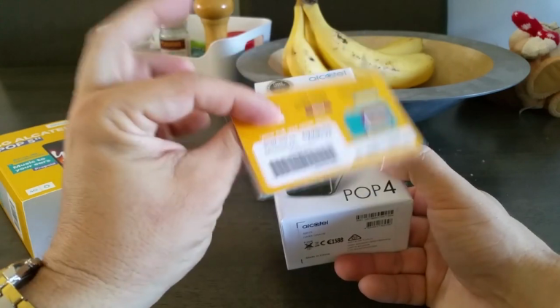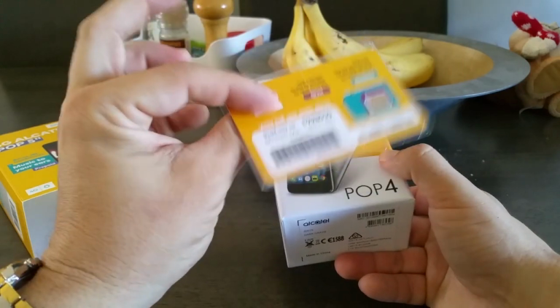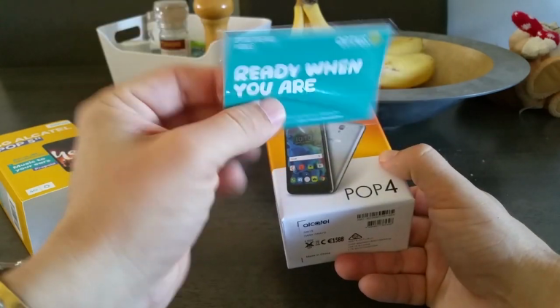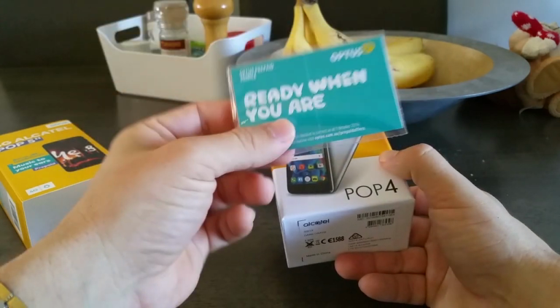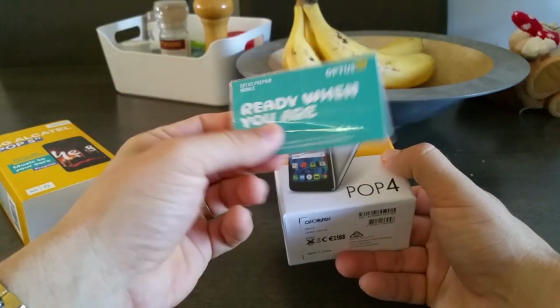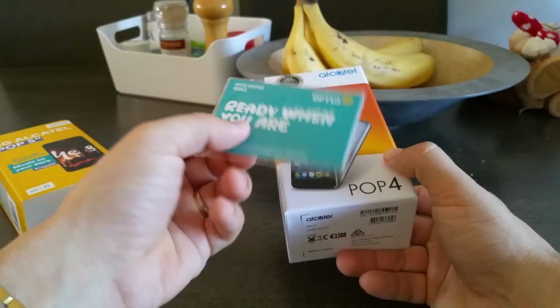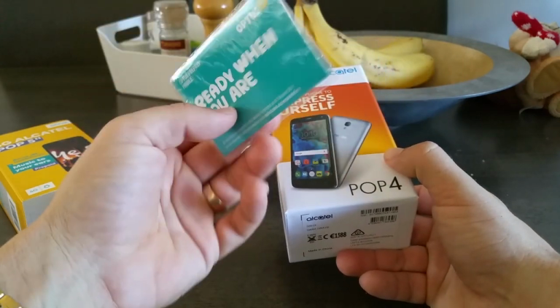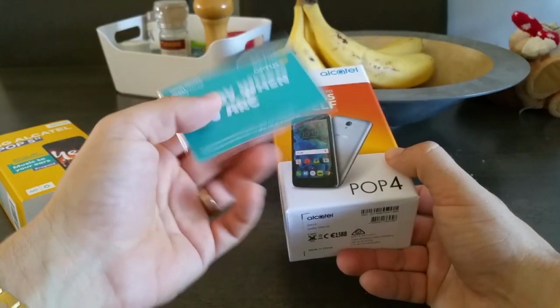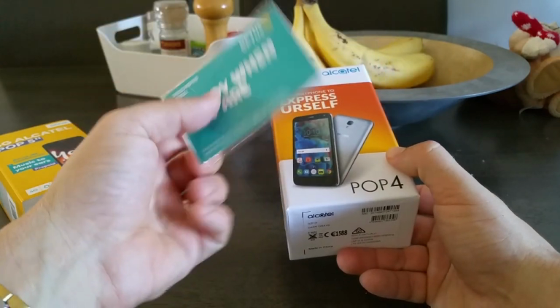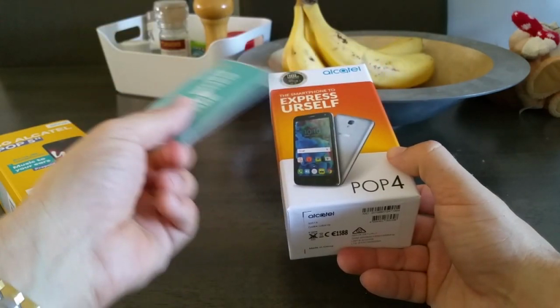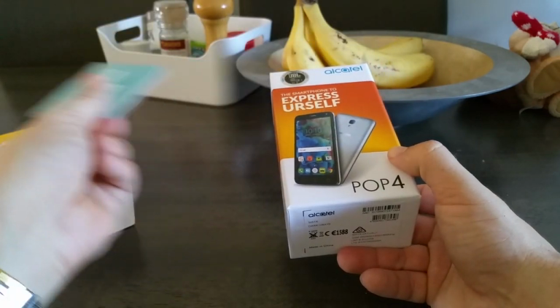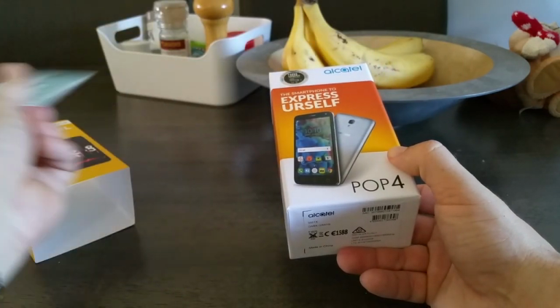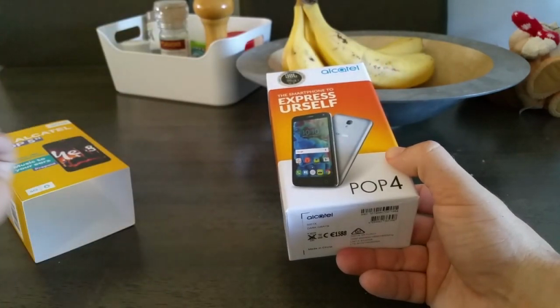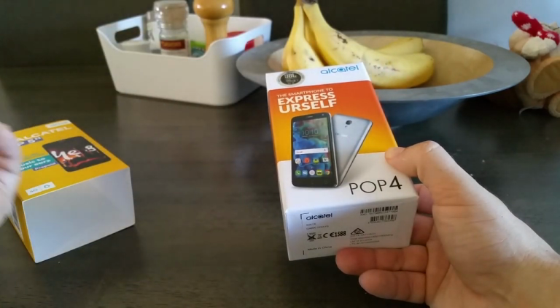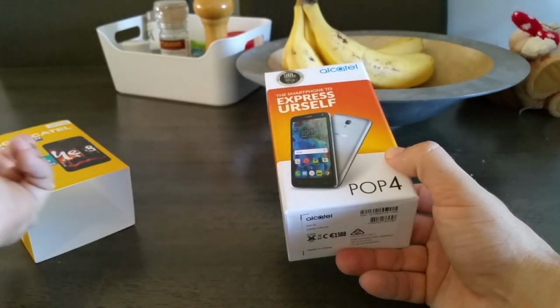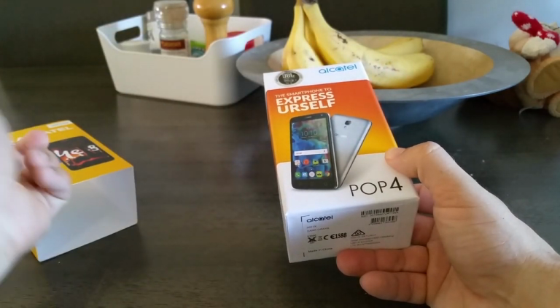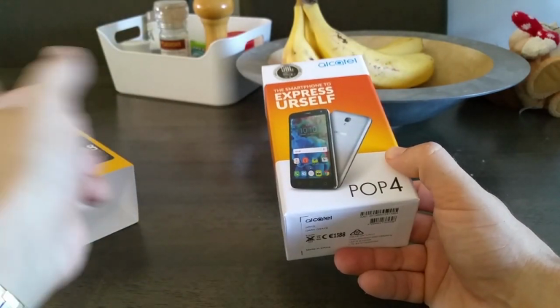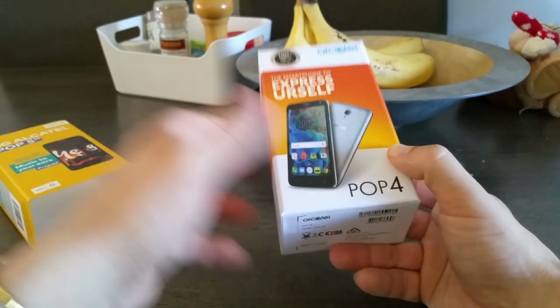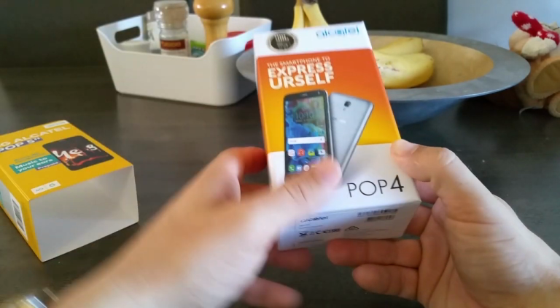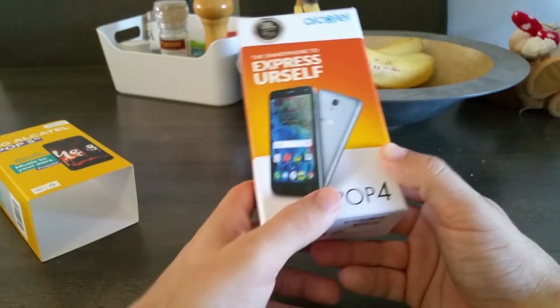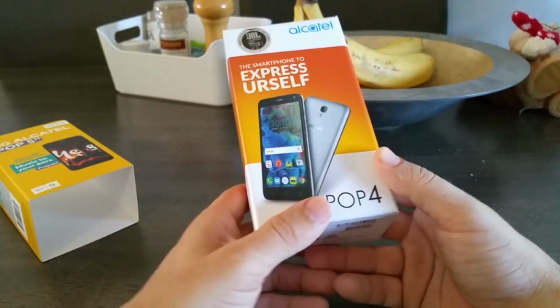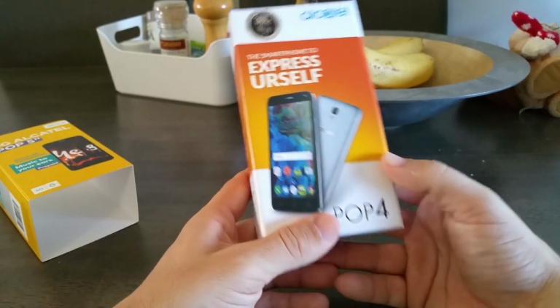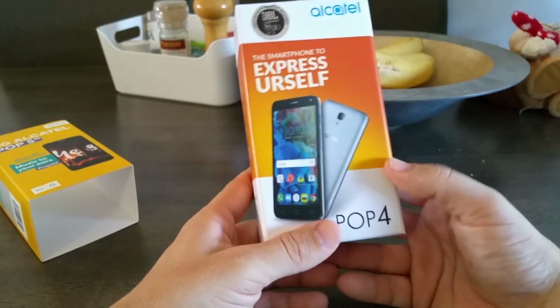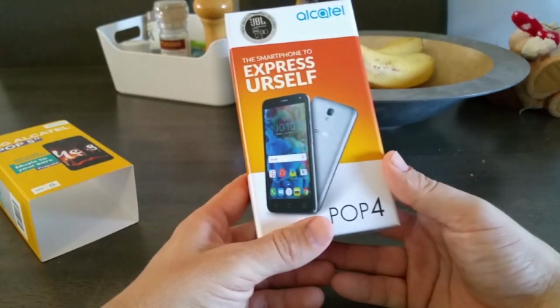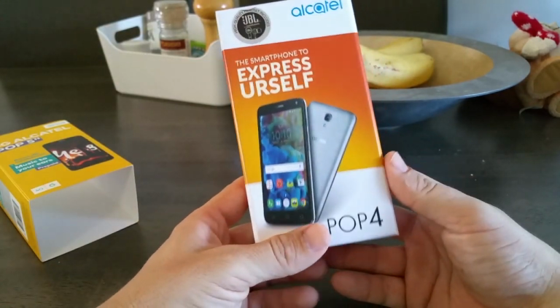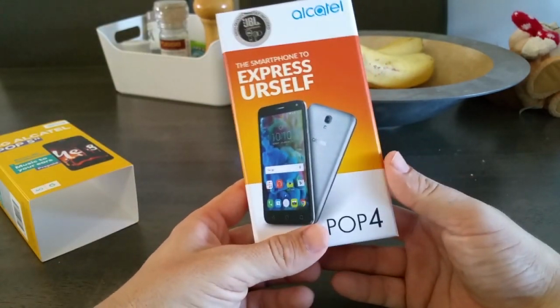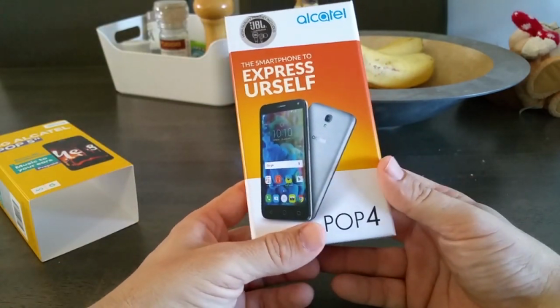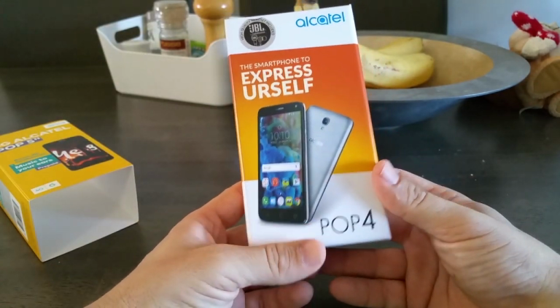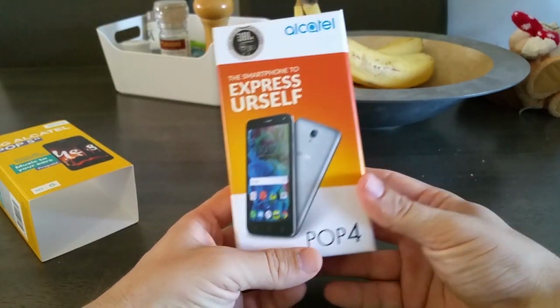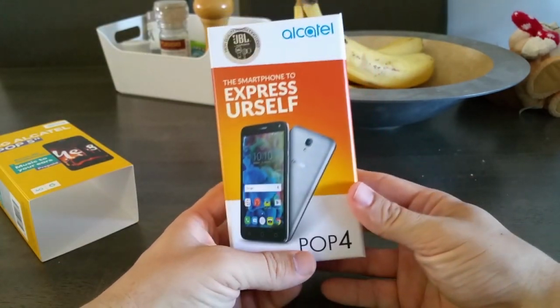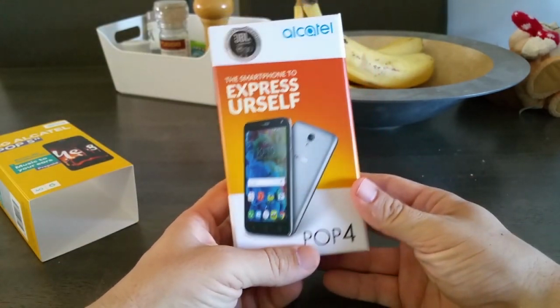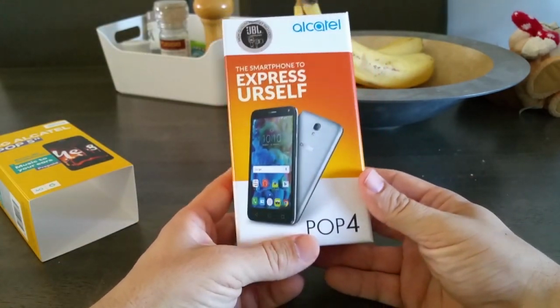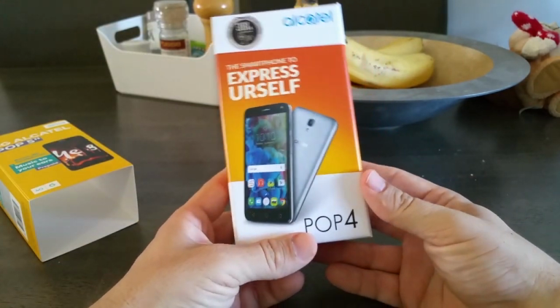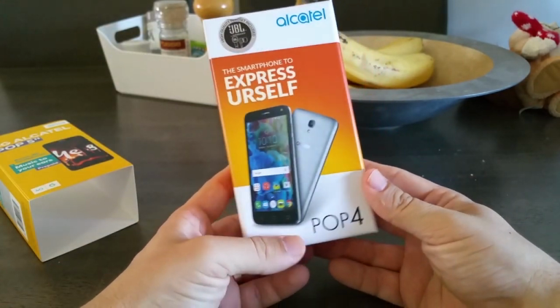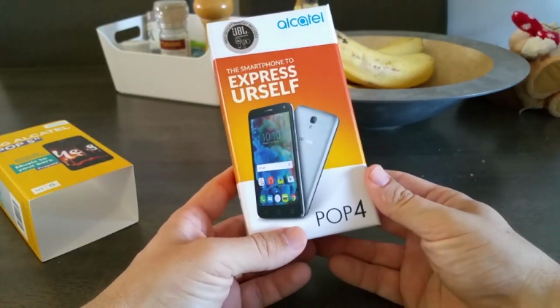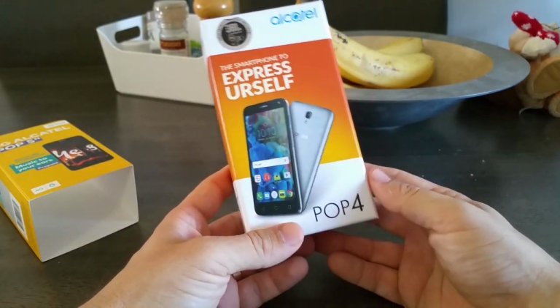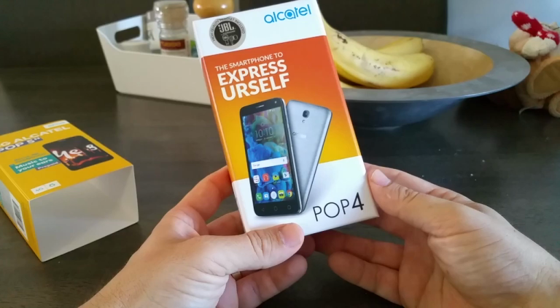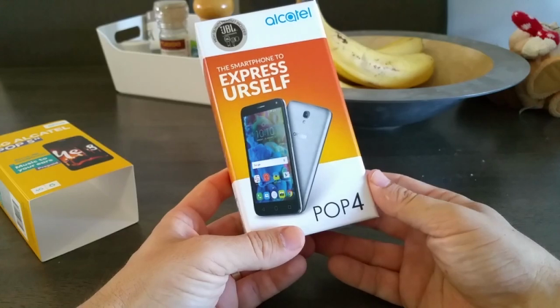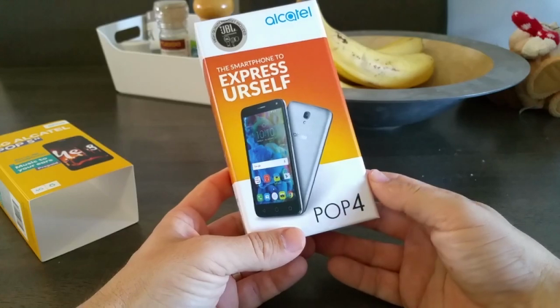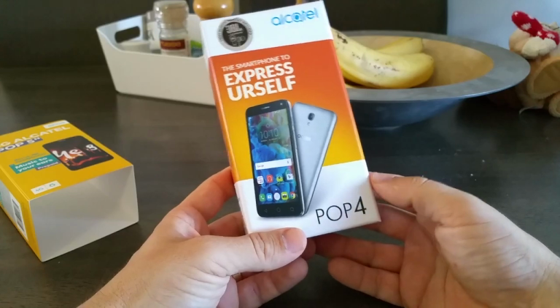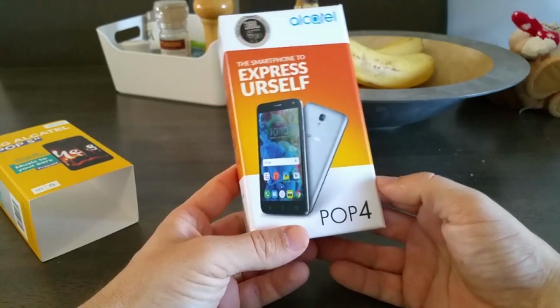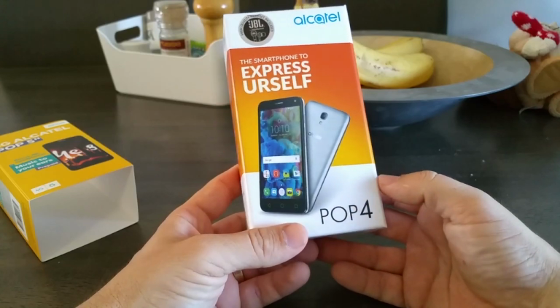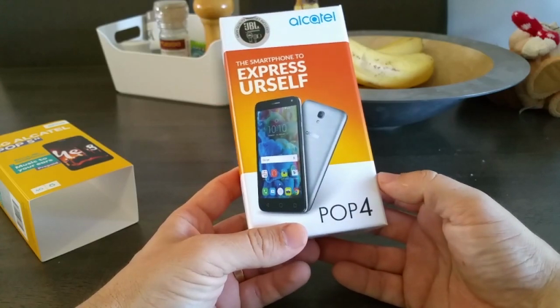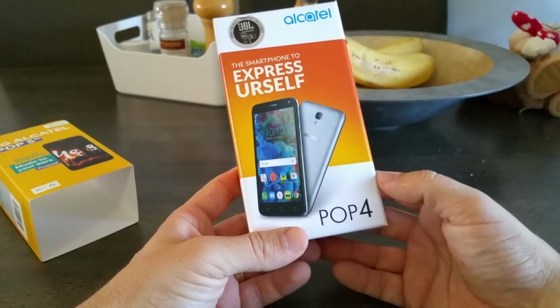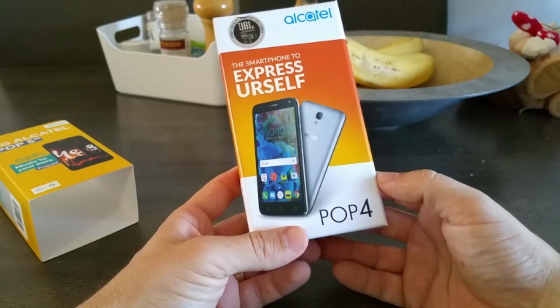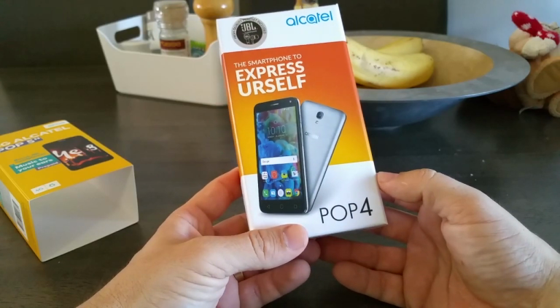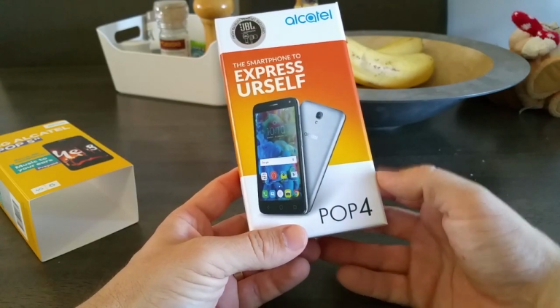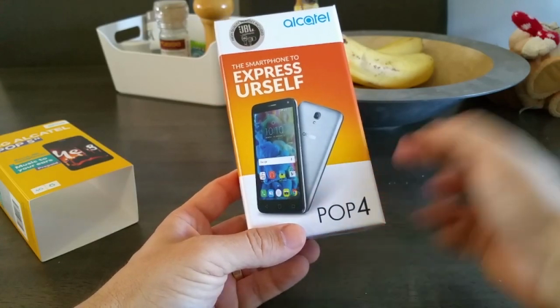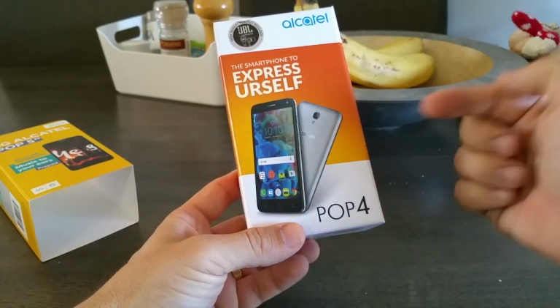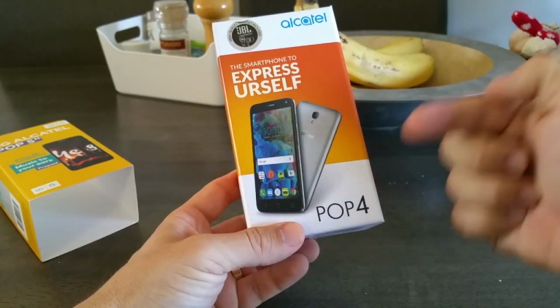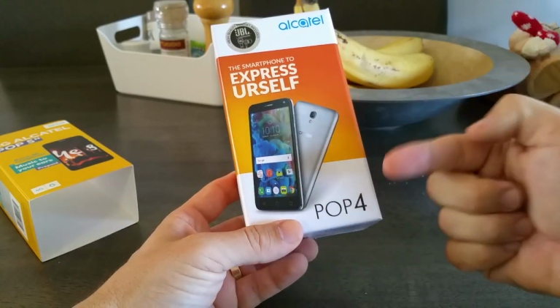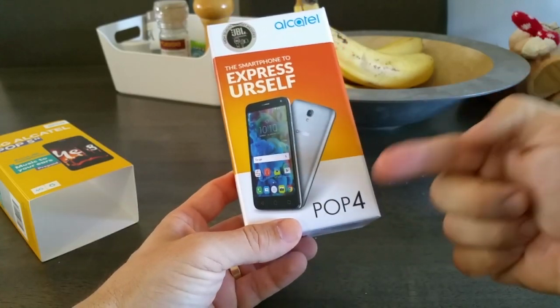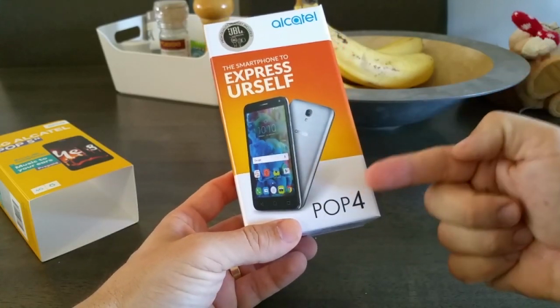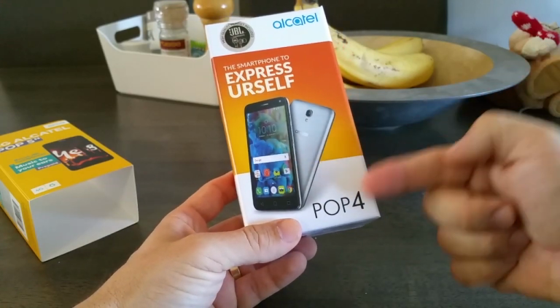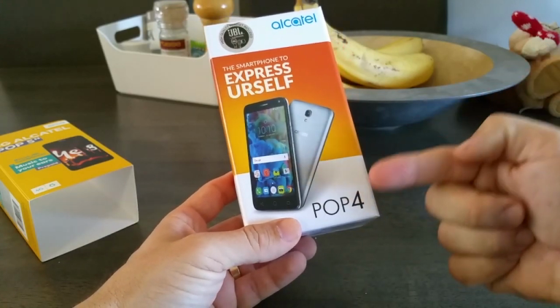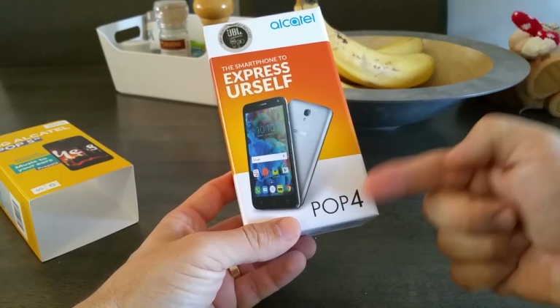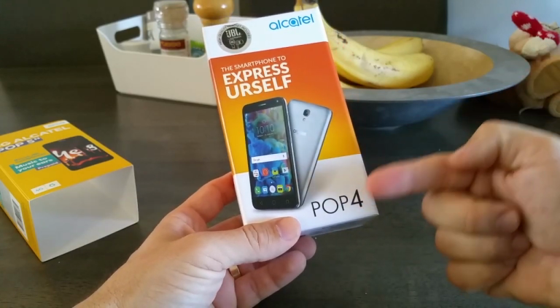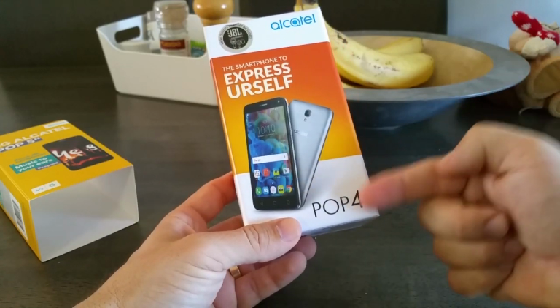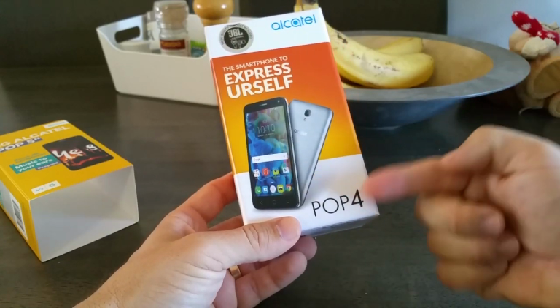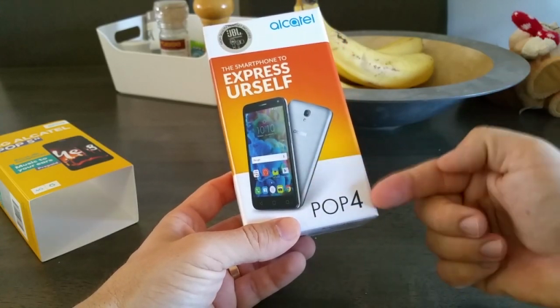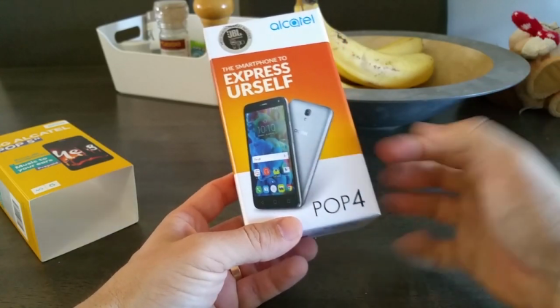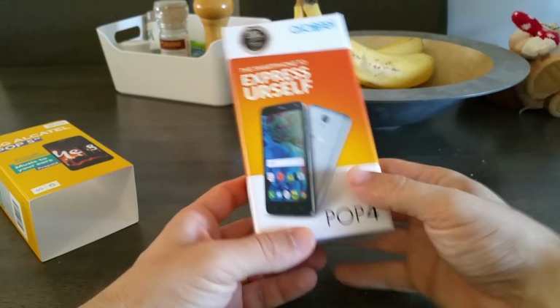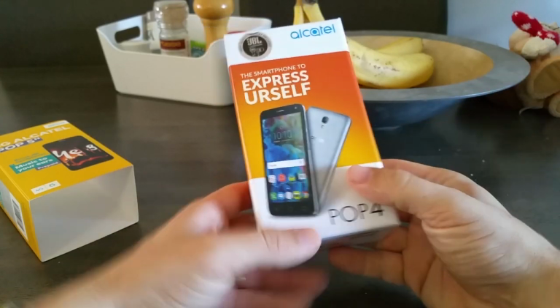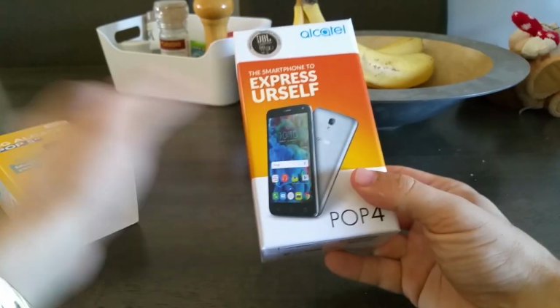There's your little SIM pack. I won't be using that — I have an Optus postpaid card that I use — but there it is, guys. It is a Pop 4.